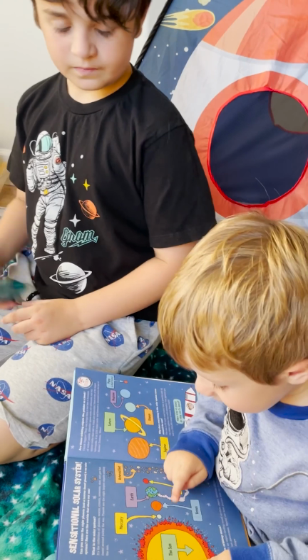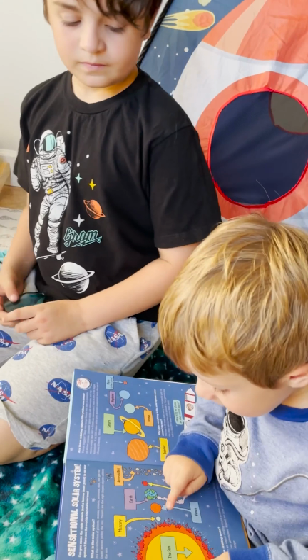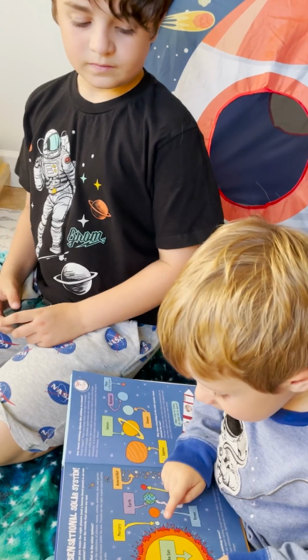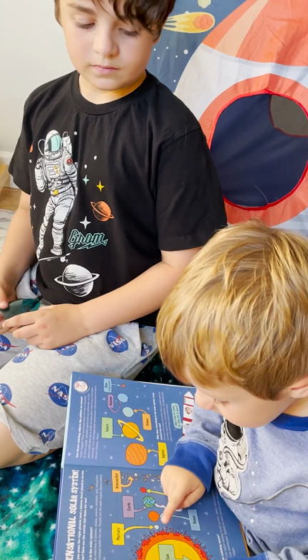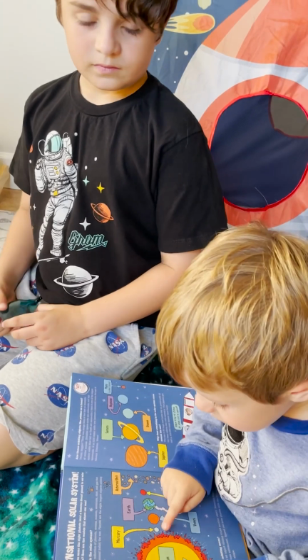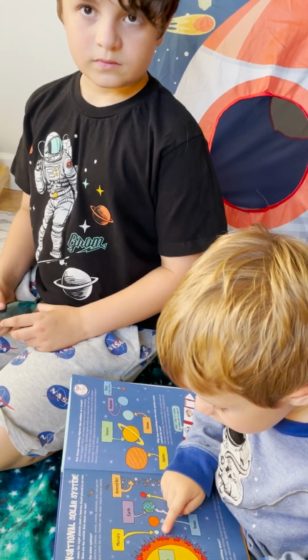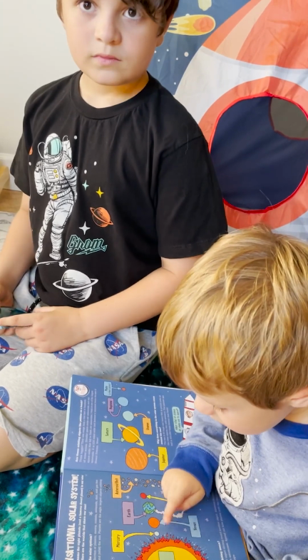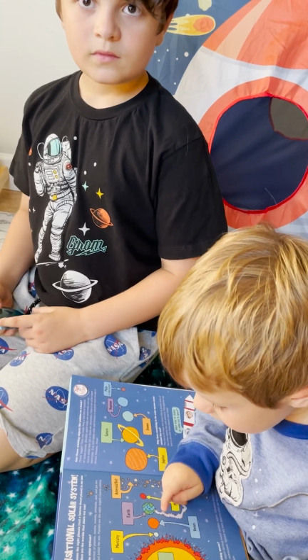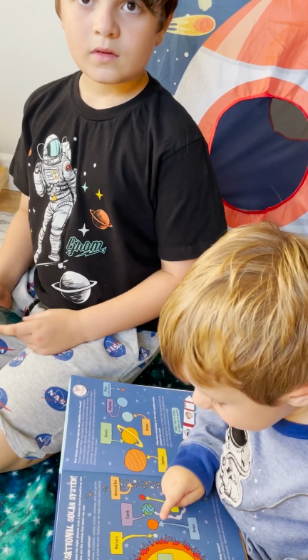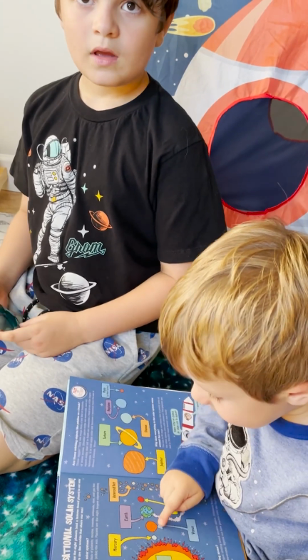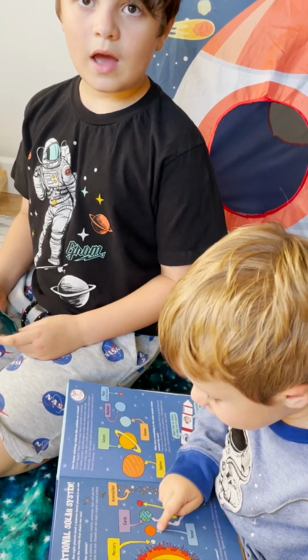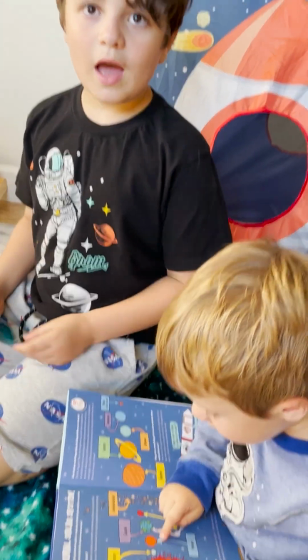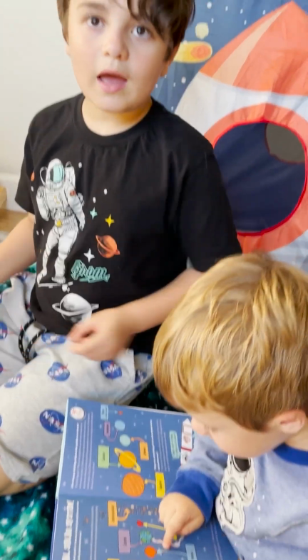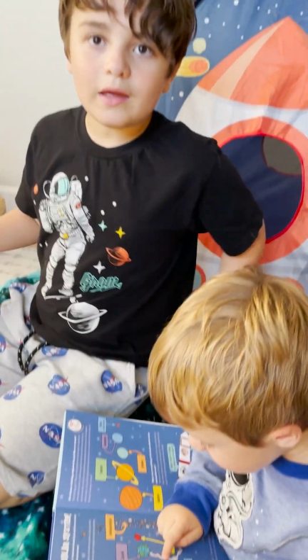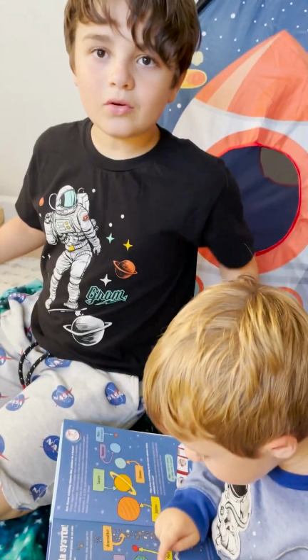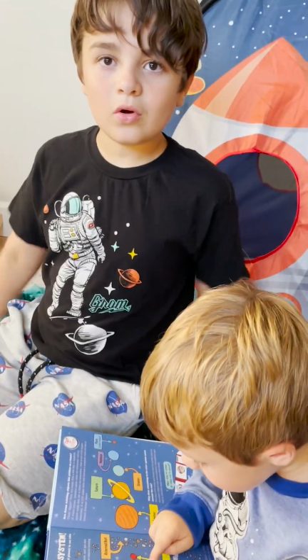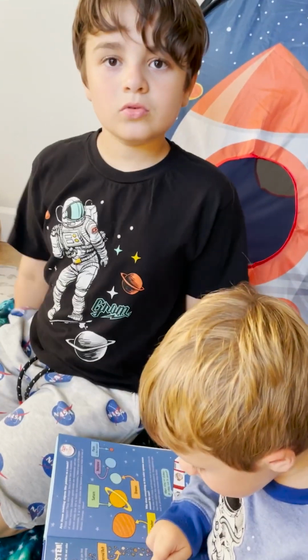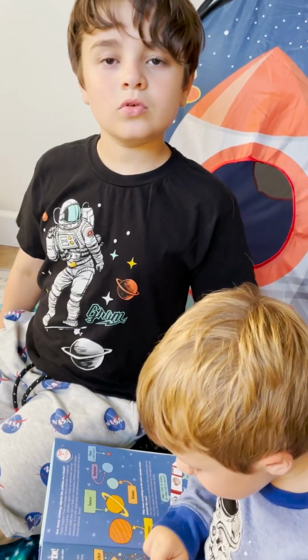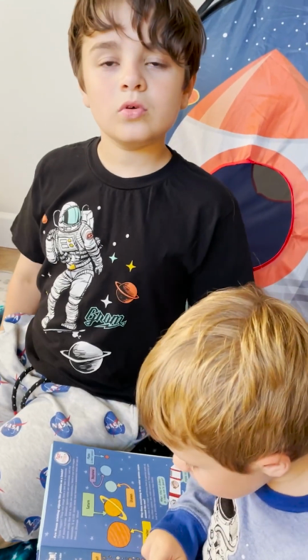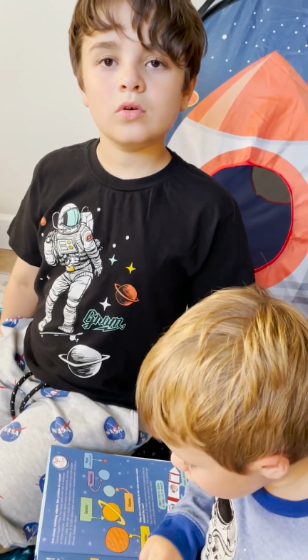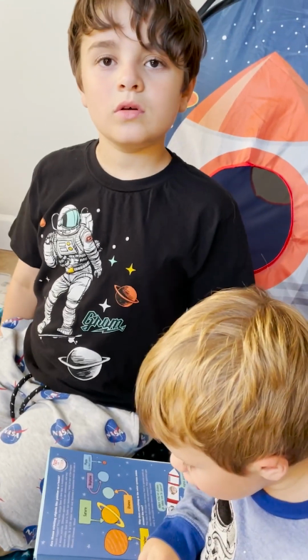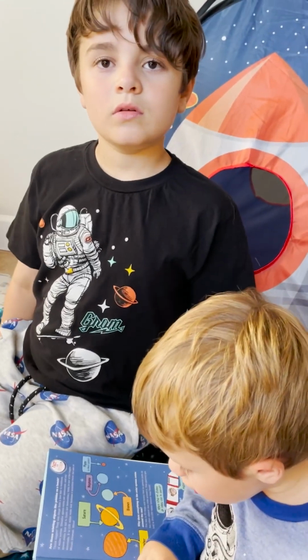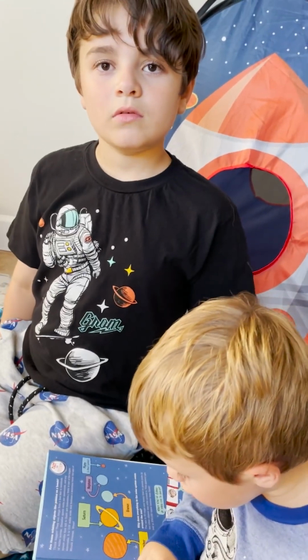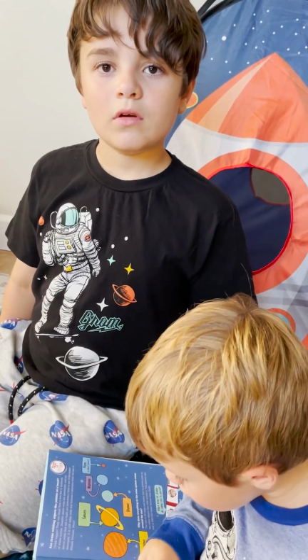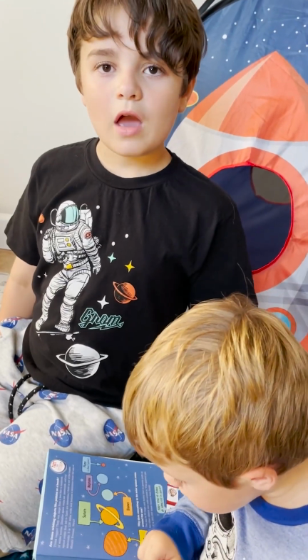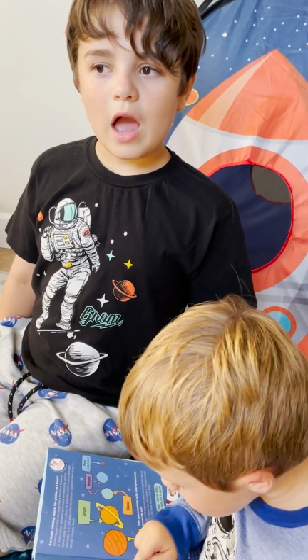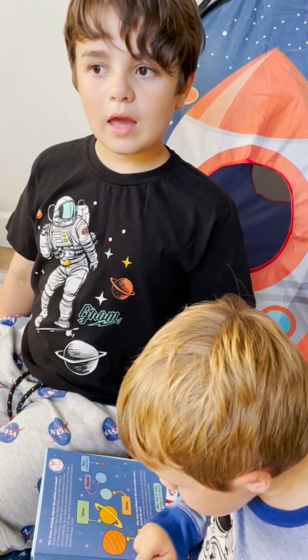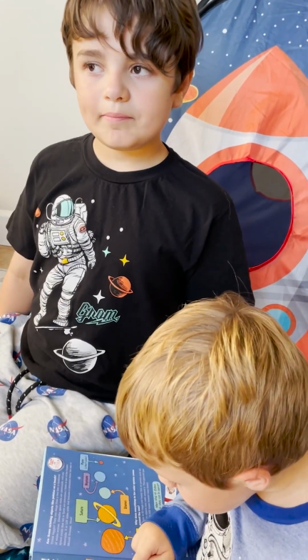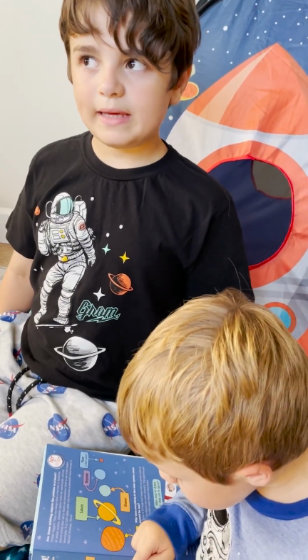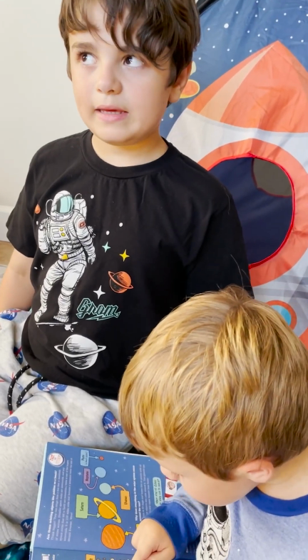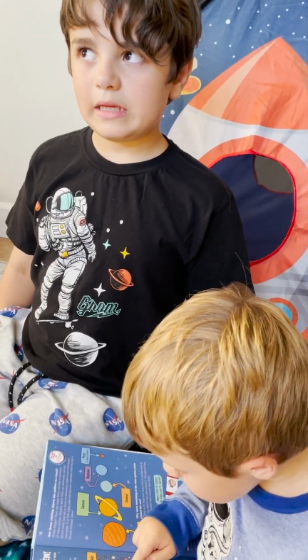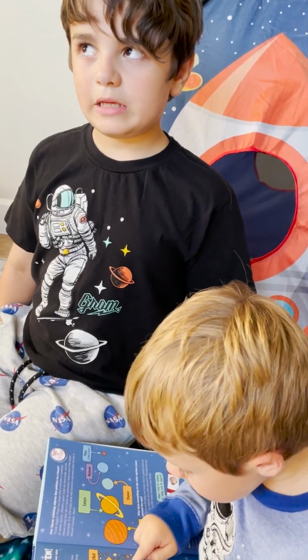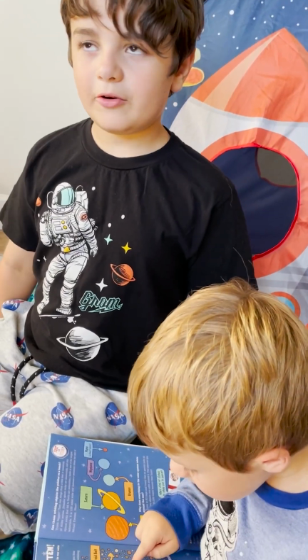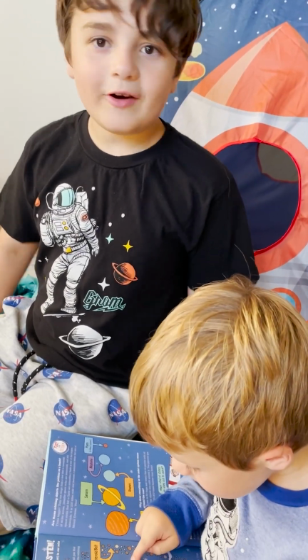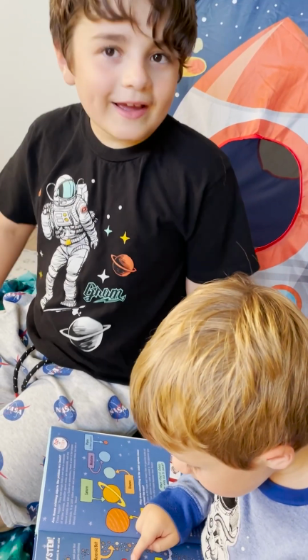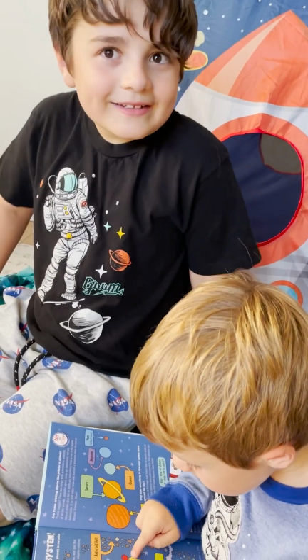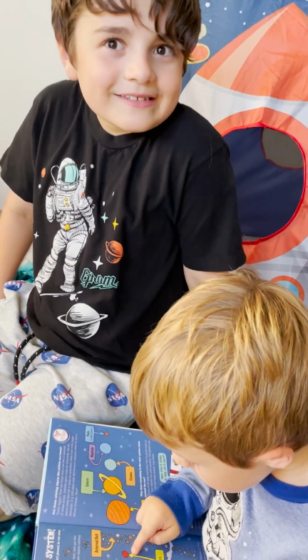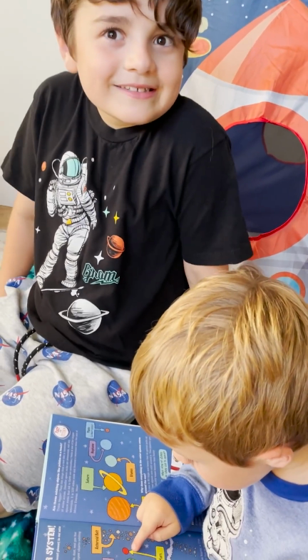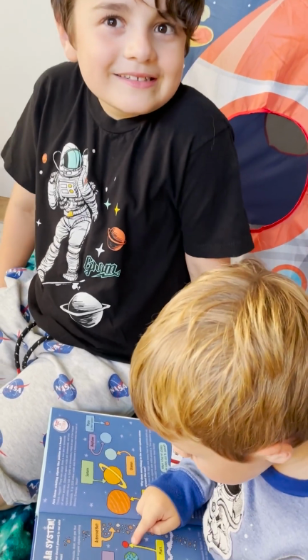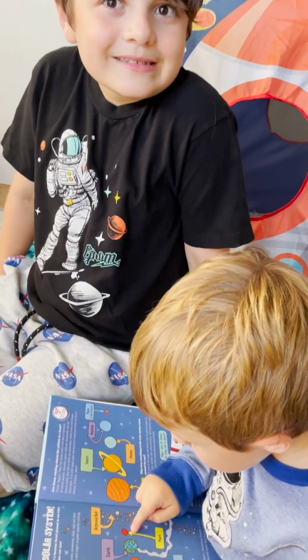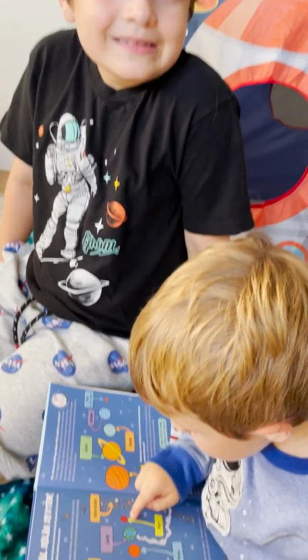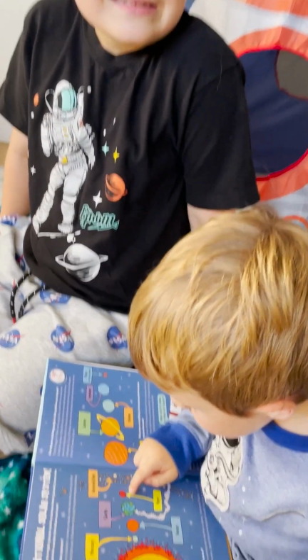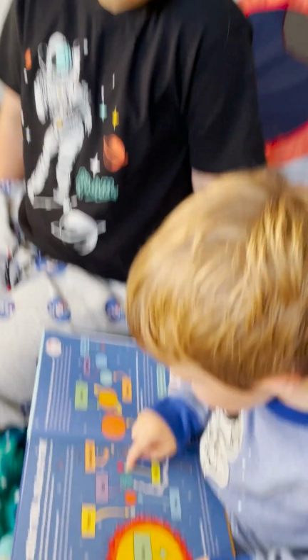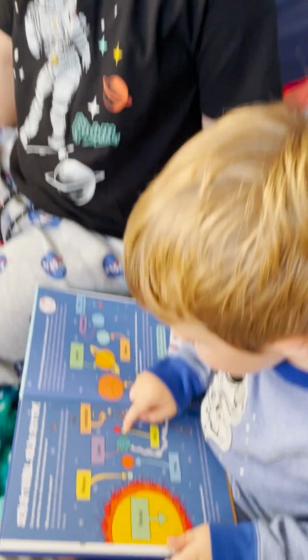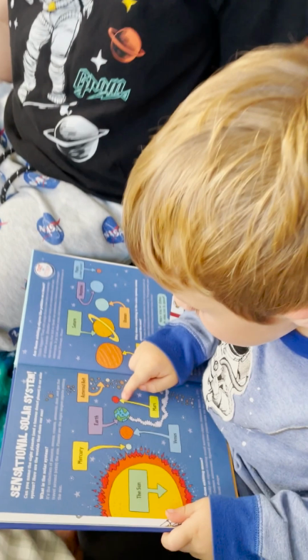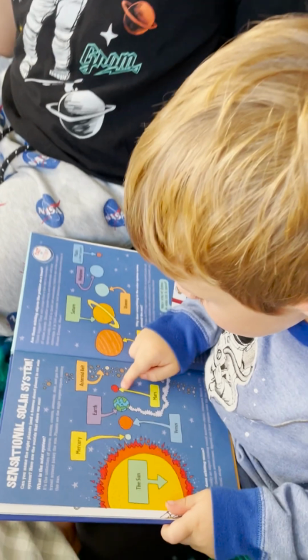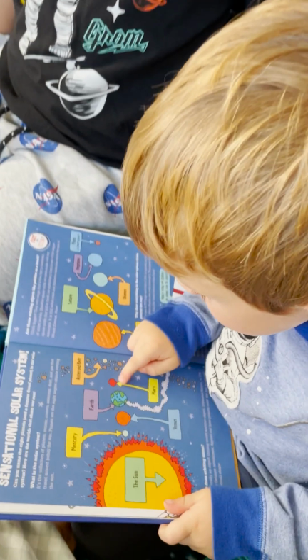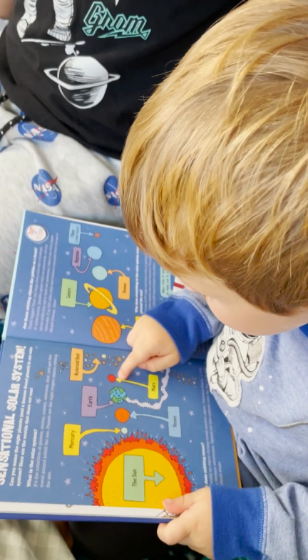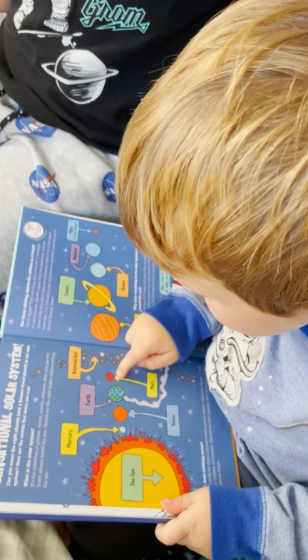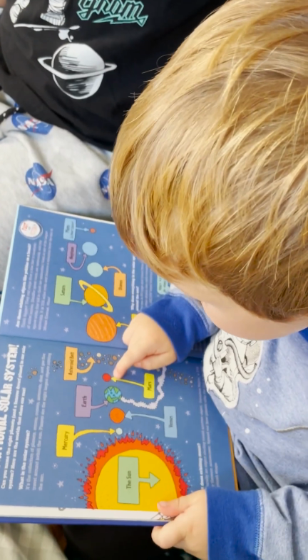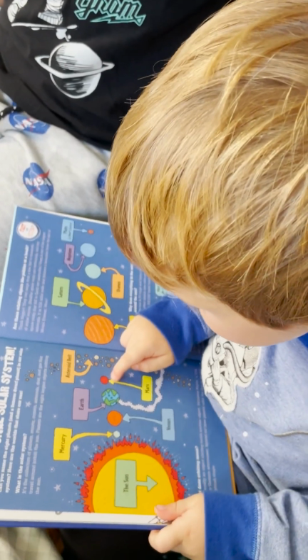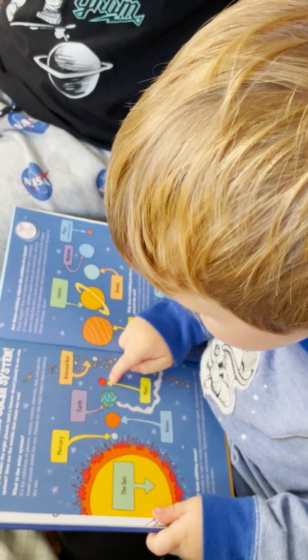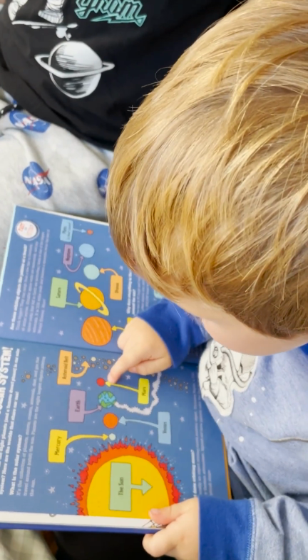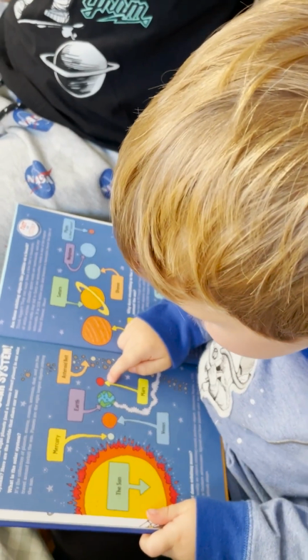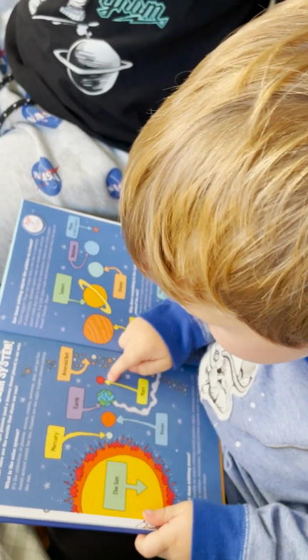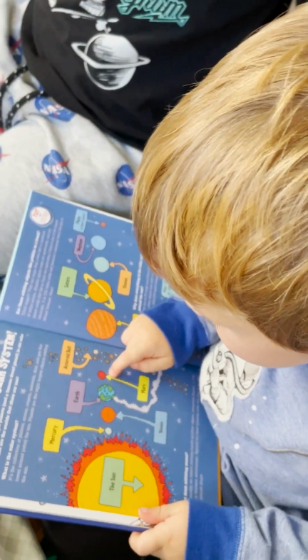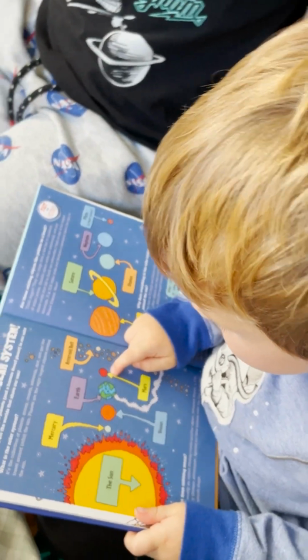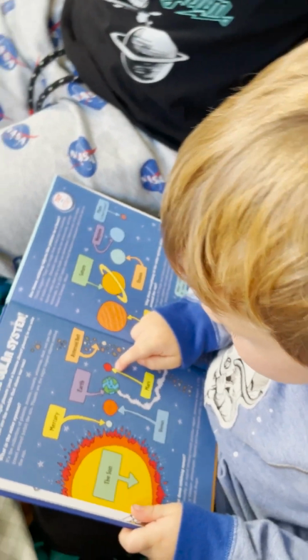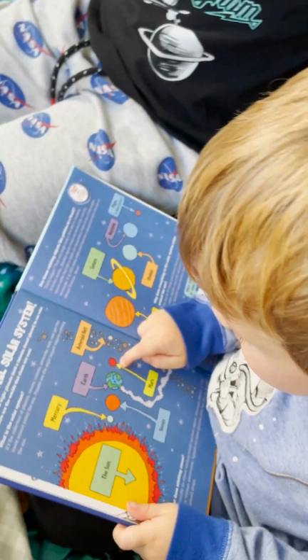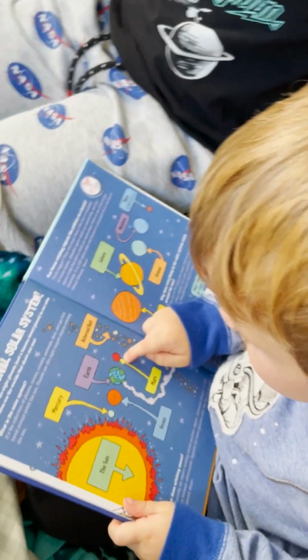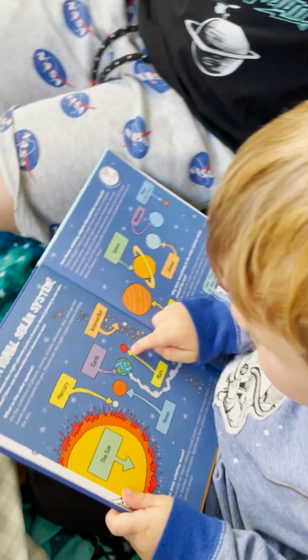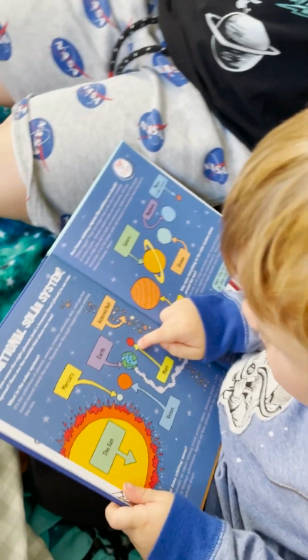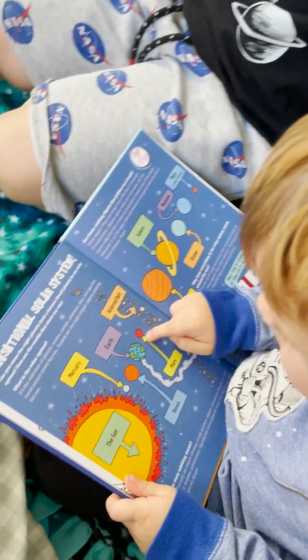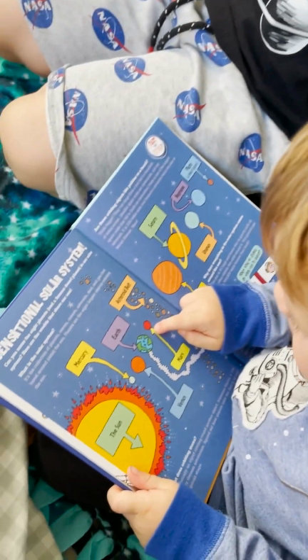Hi guys. What are you doing? I'm being good. You're being good? You guys are reading a book about the planets.